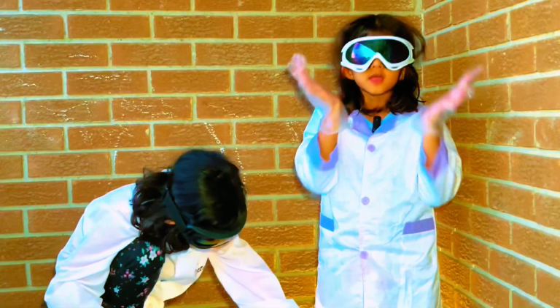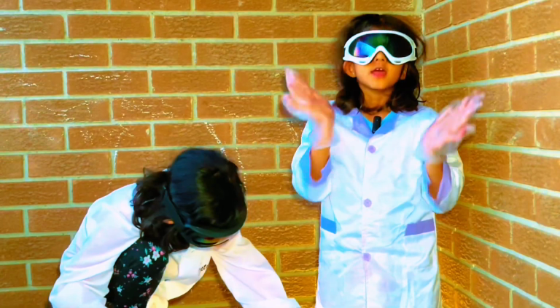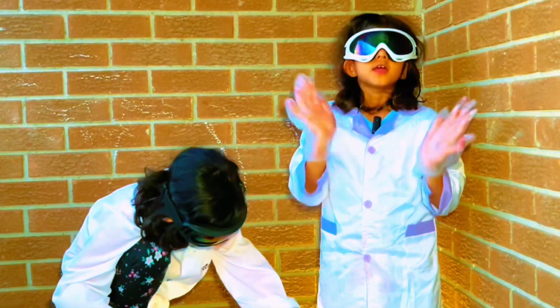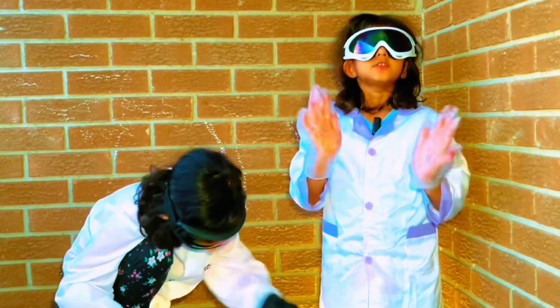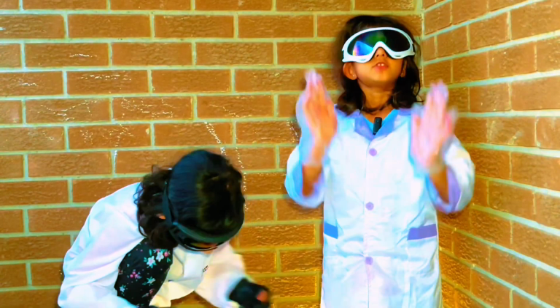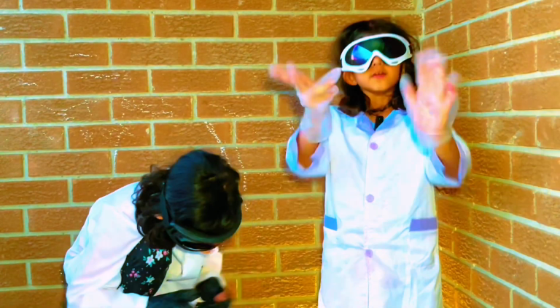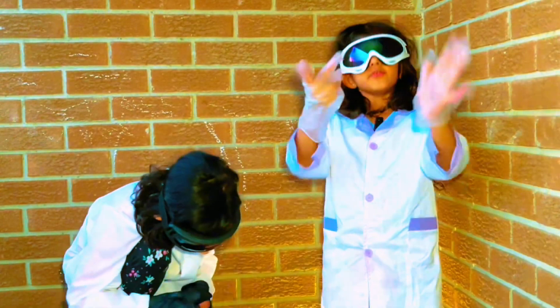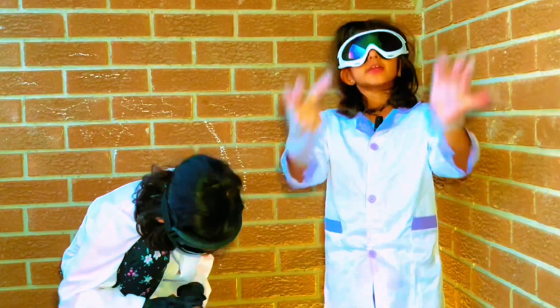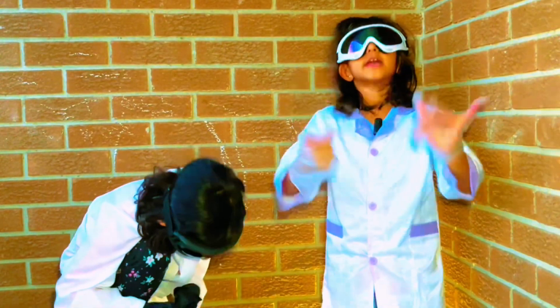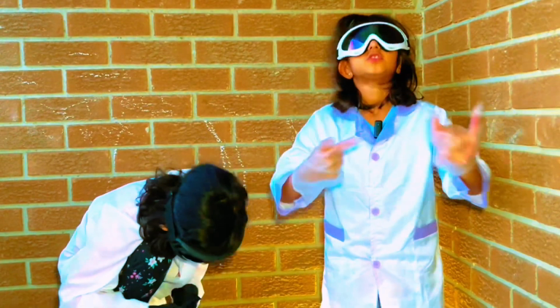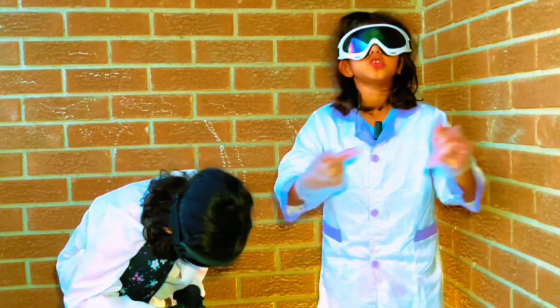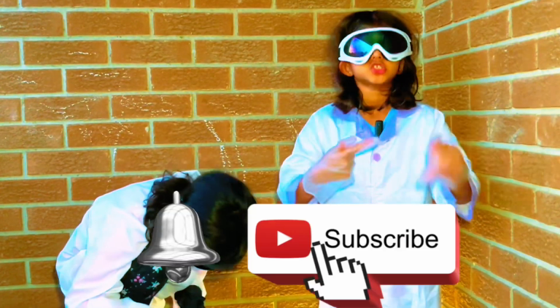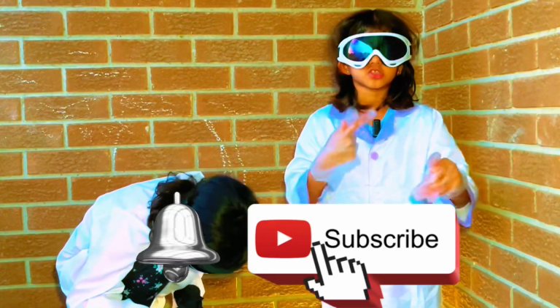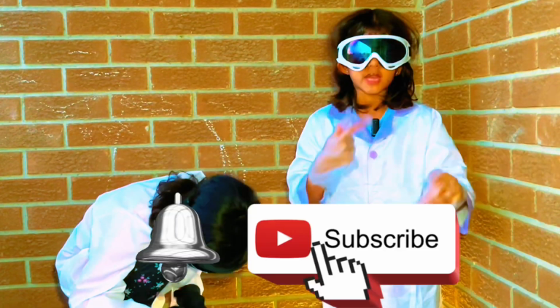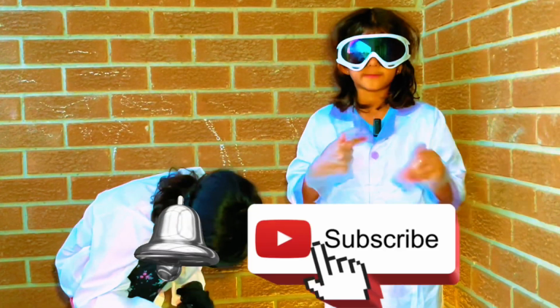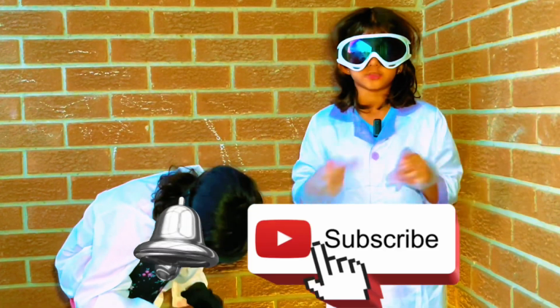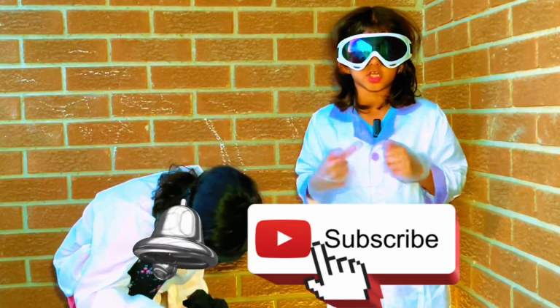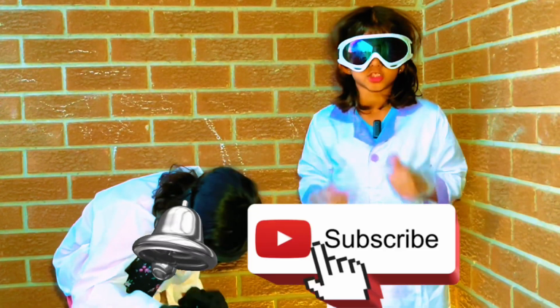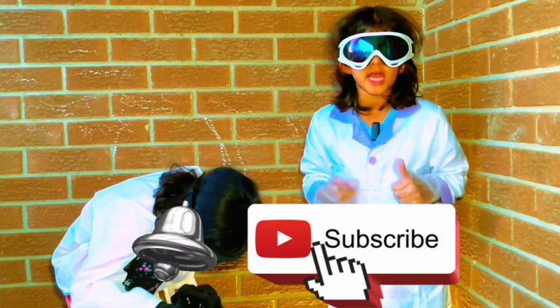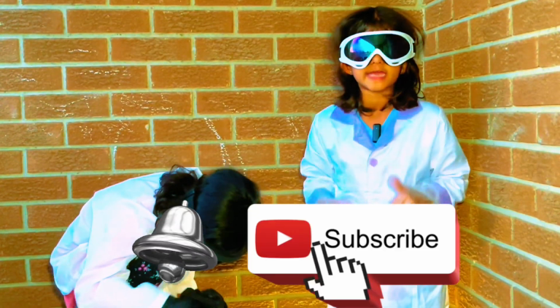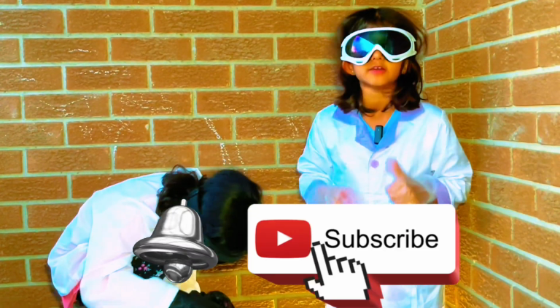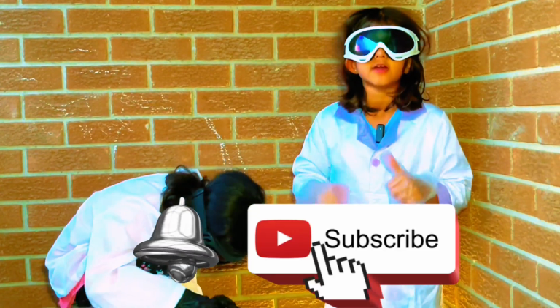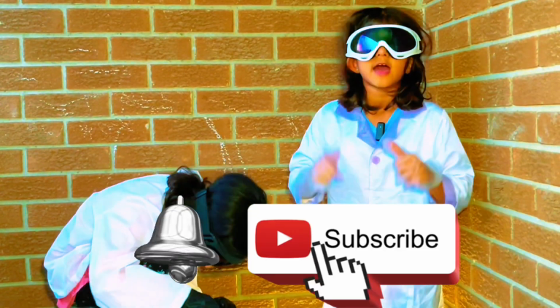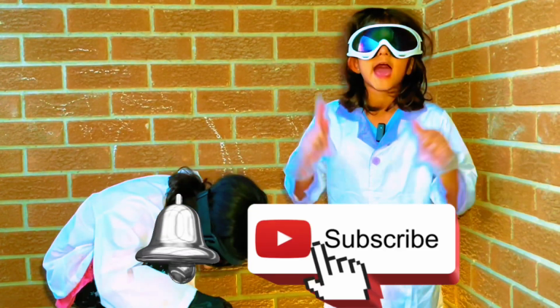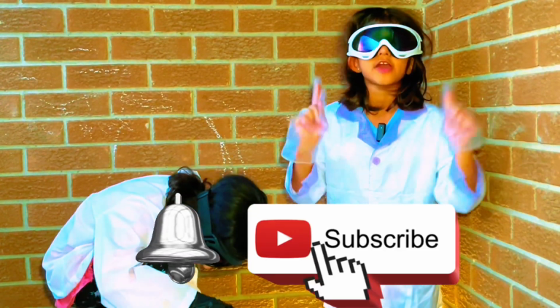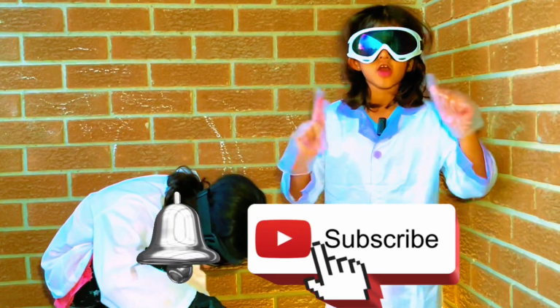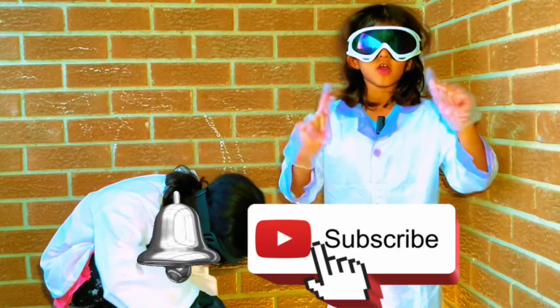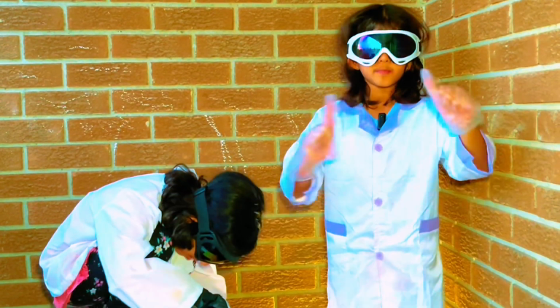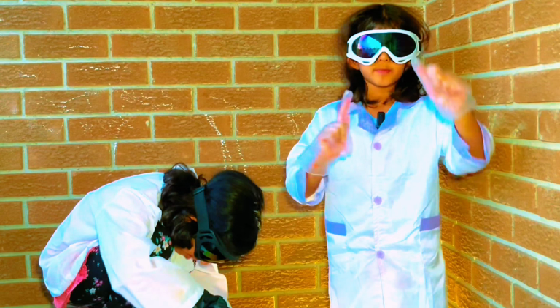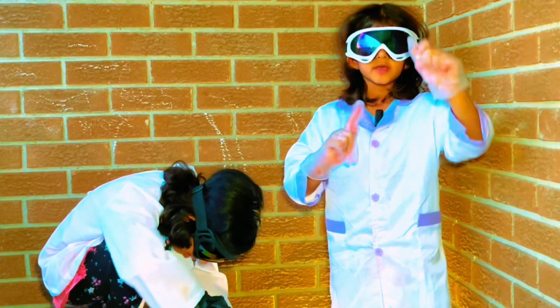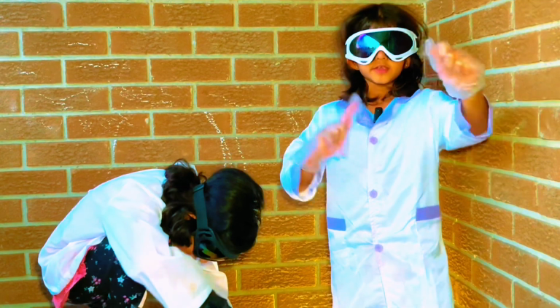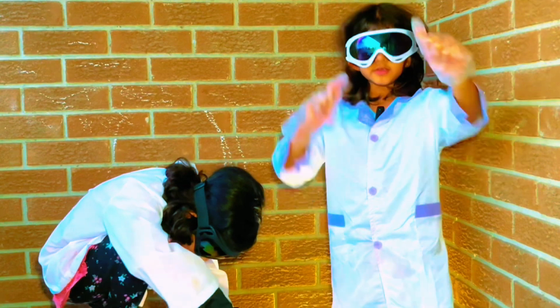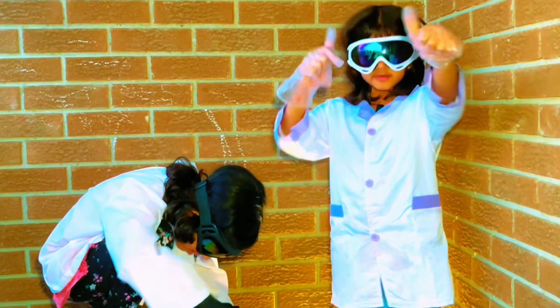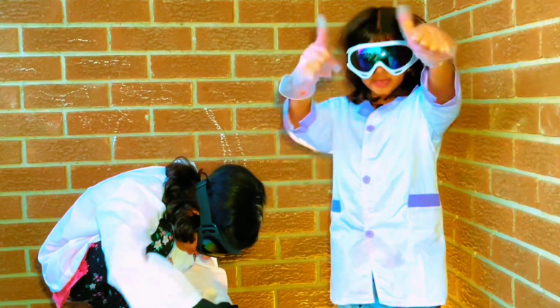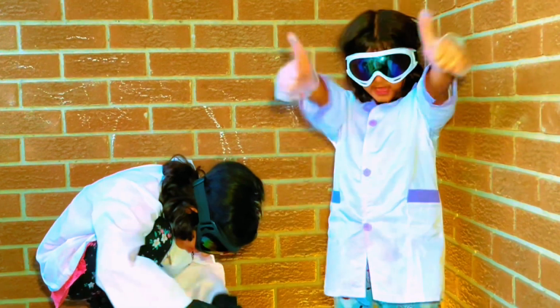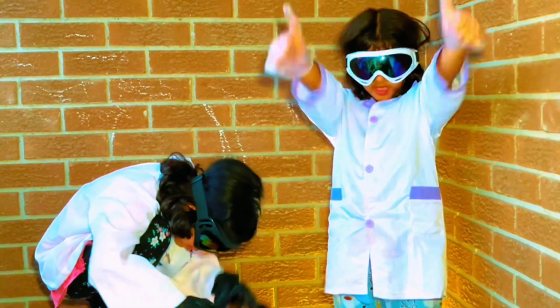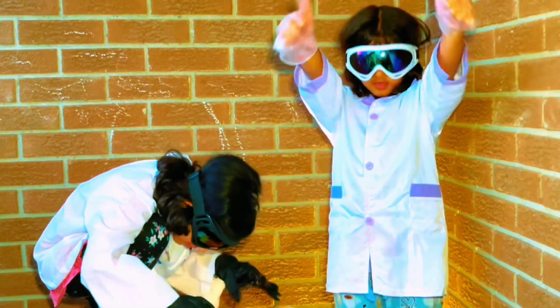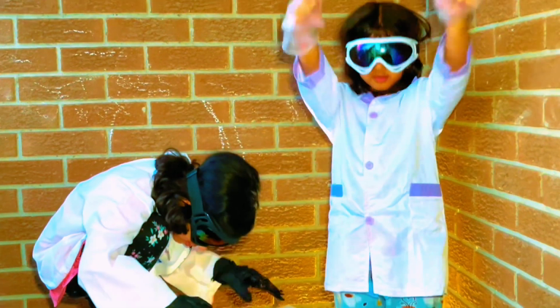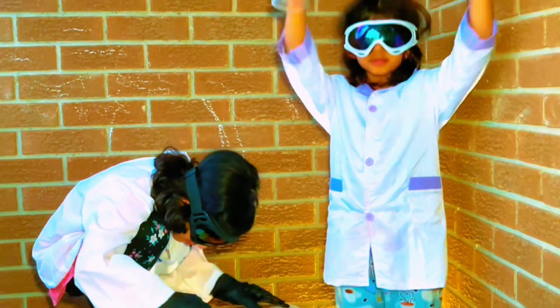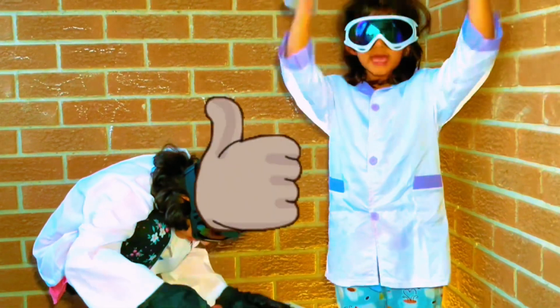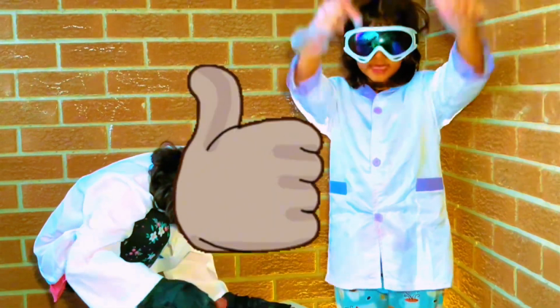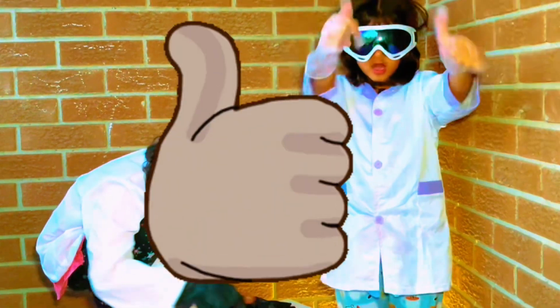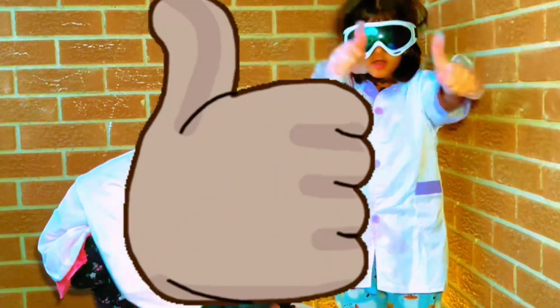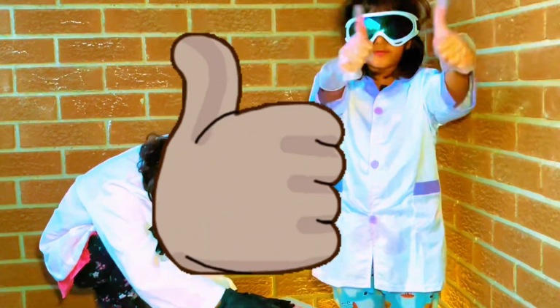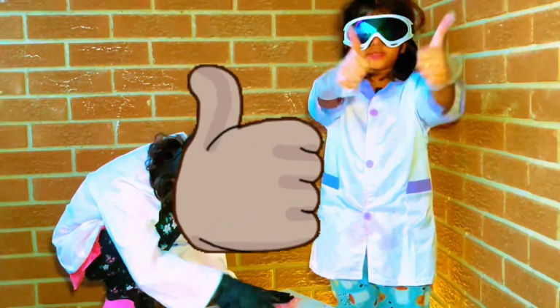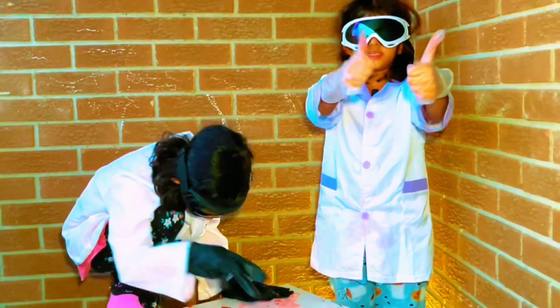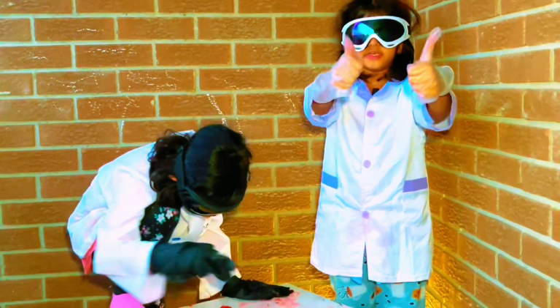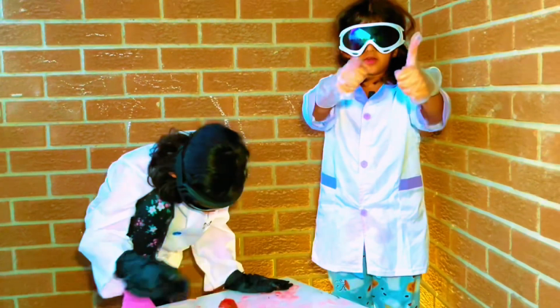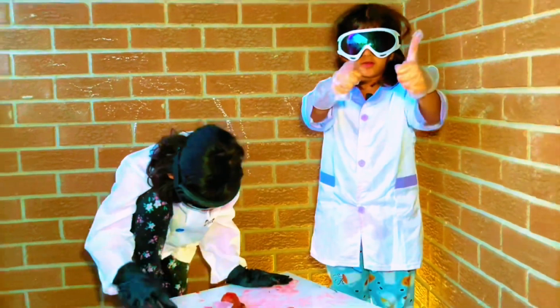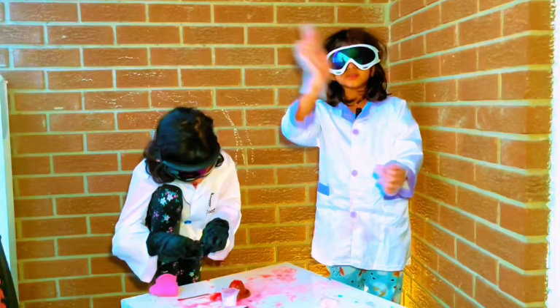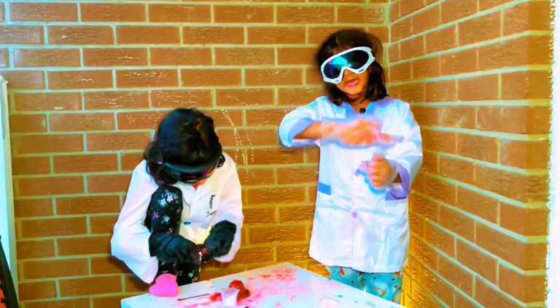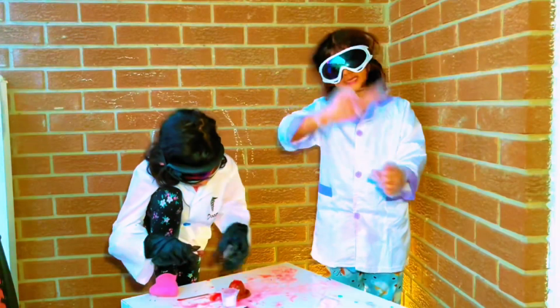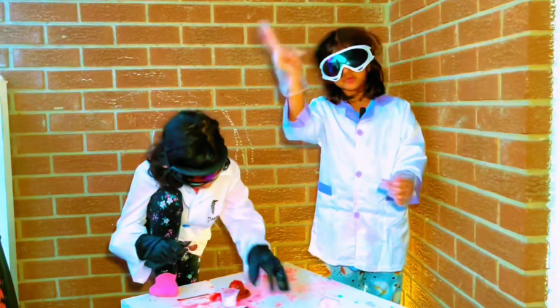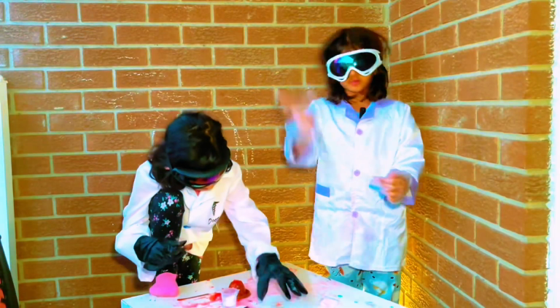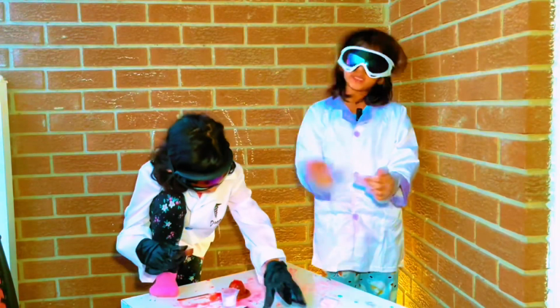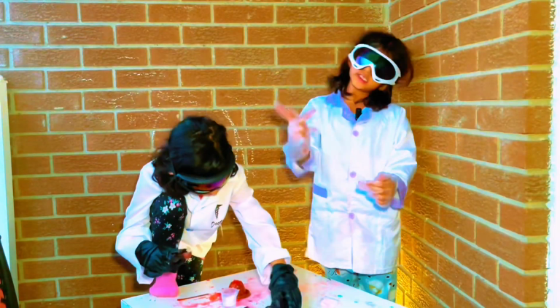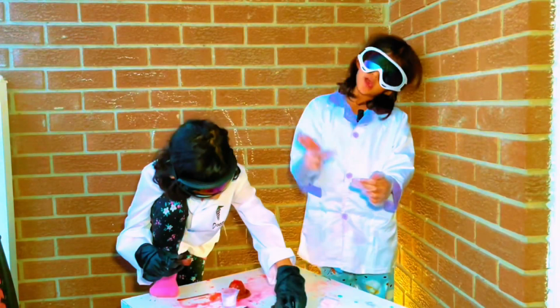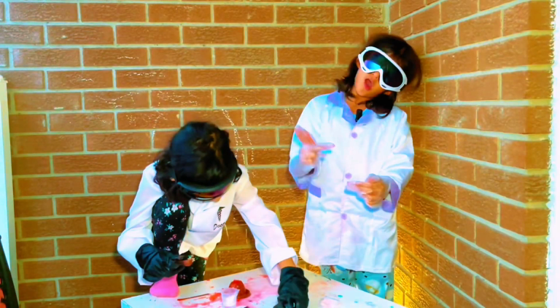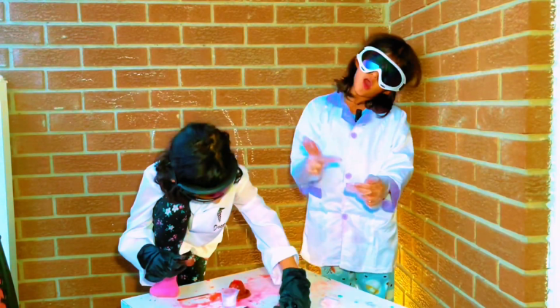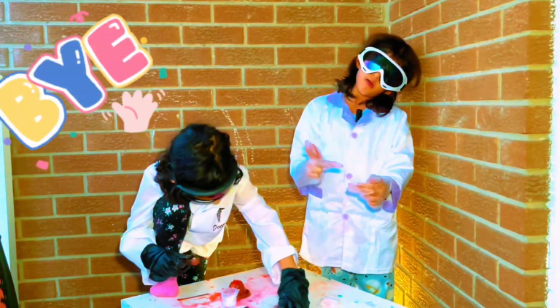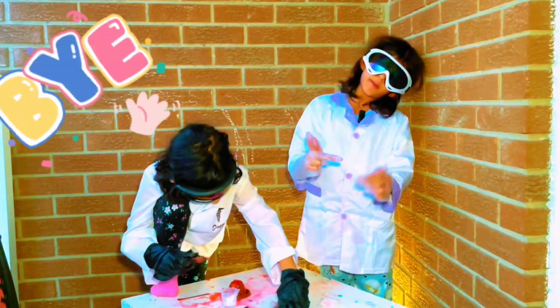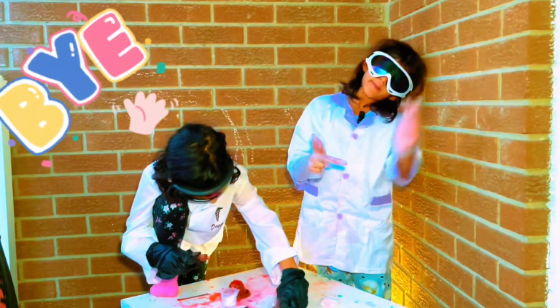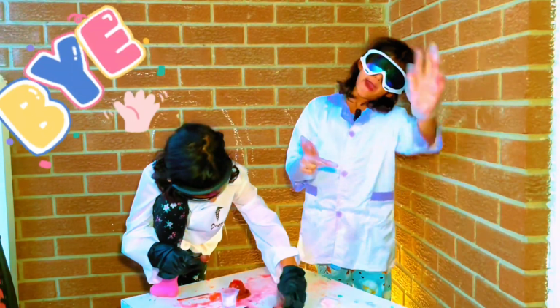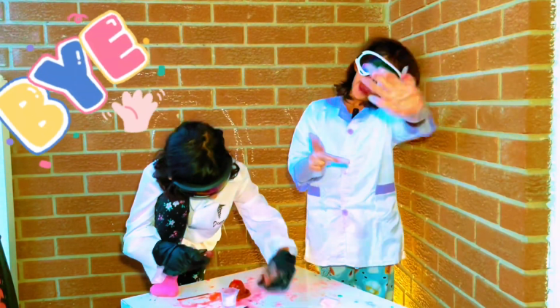Don't forget to subscribe to our channel. I hope you like our video. In the next video — bye-bye!